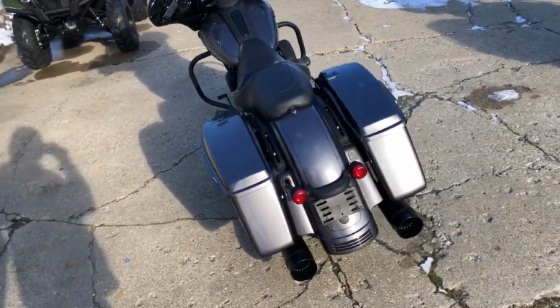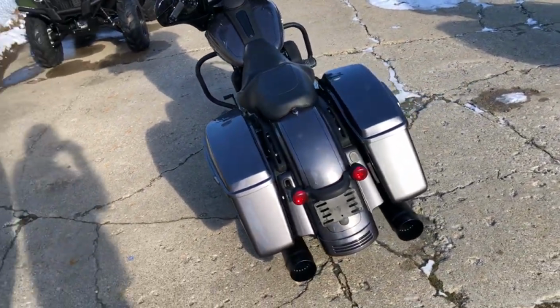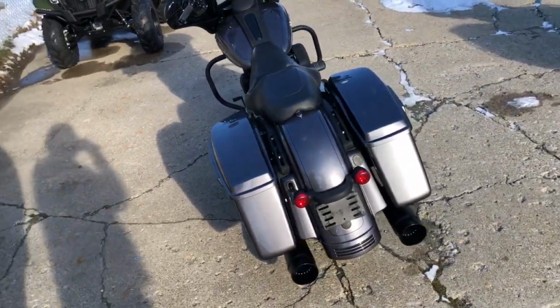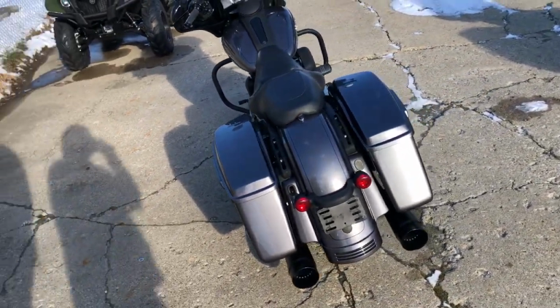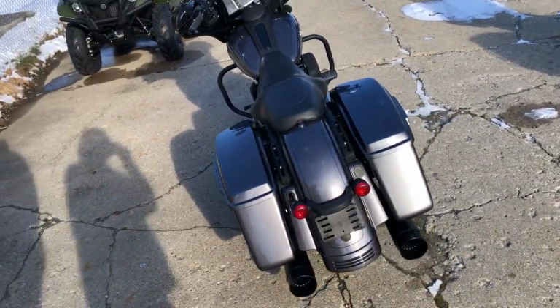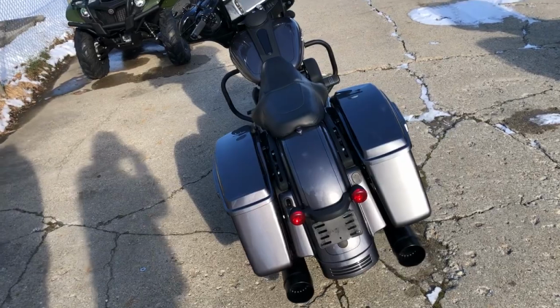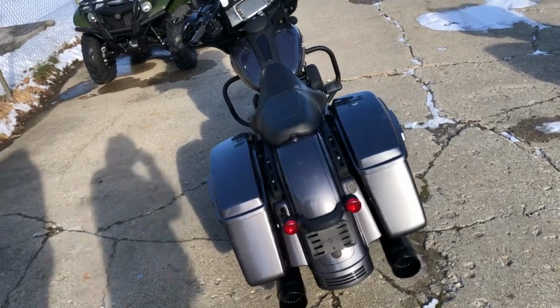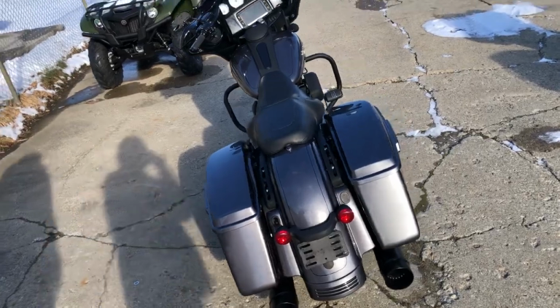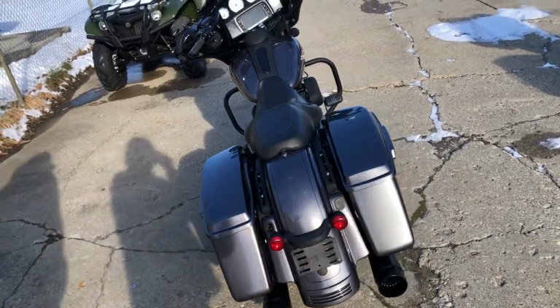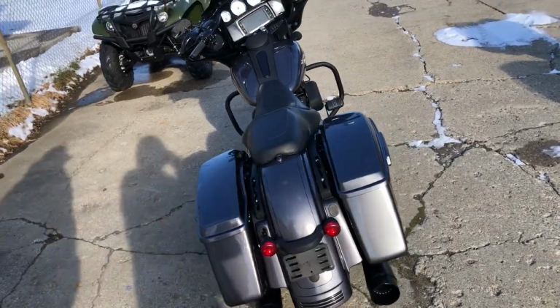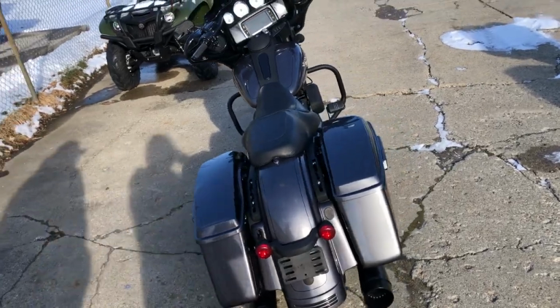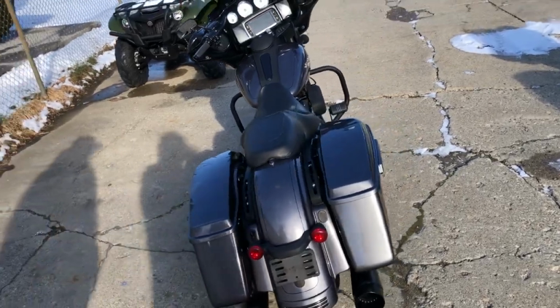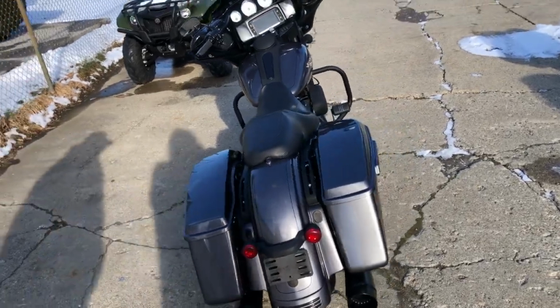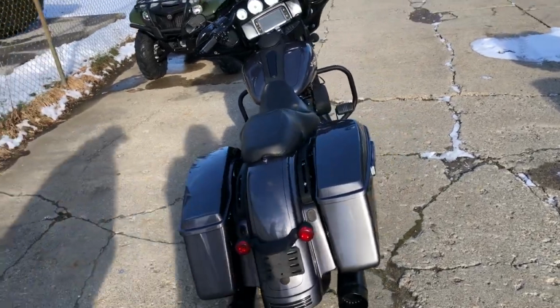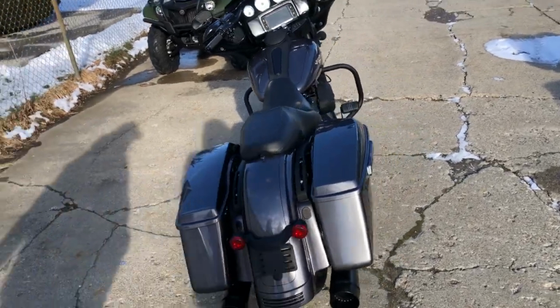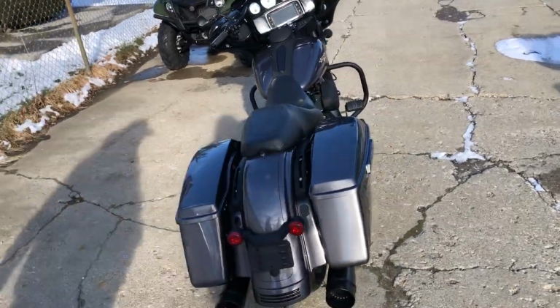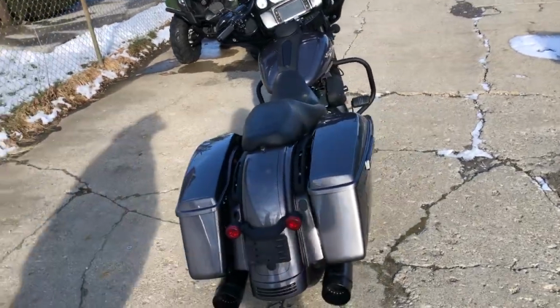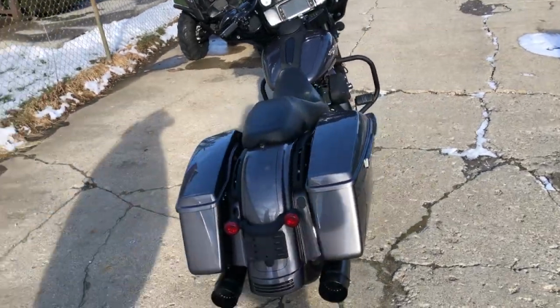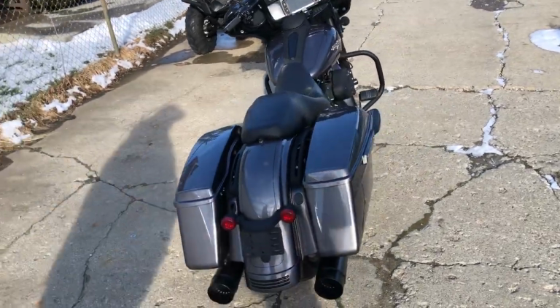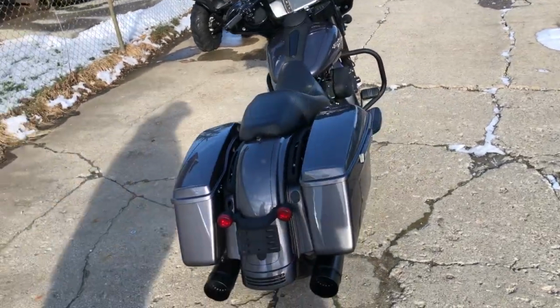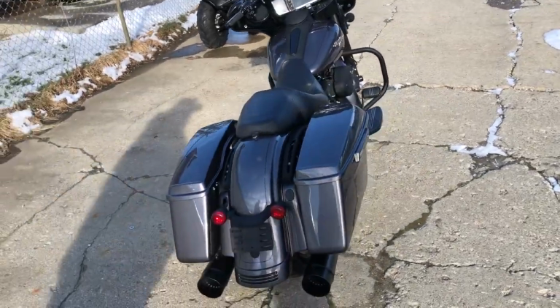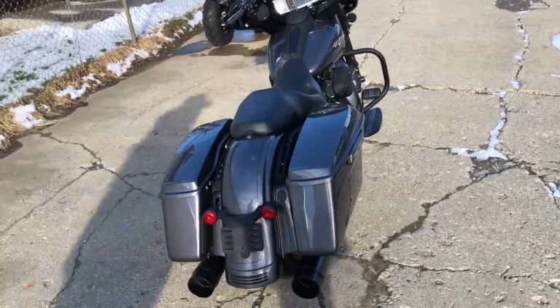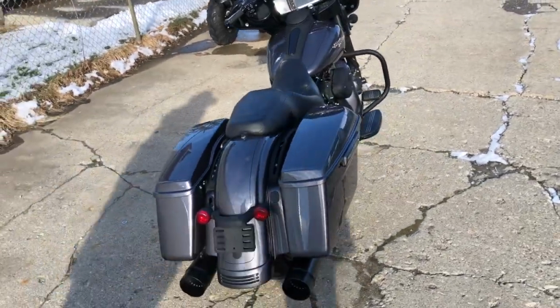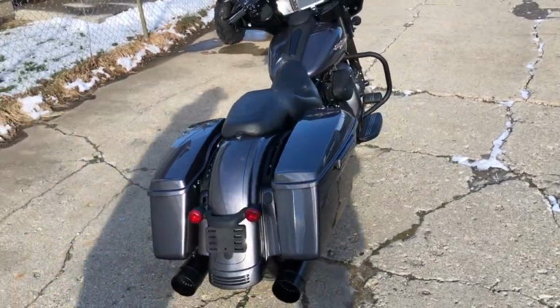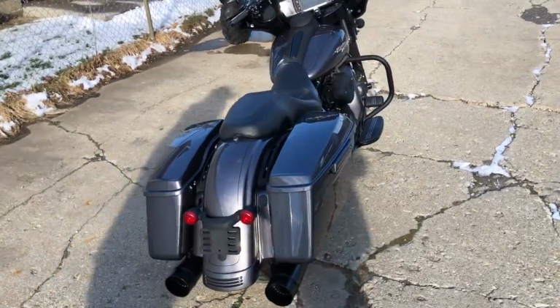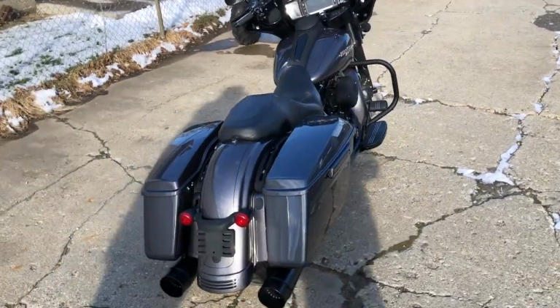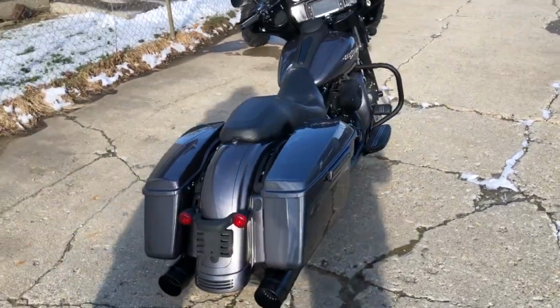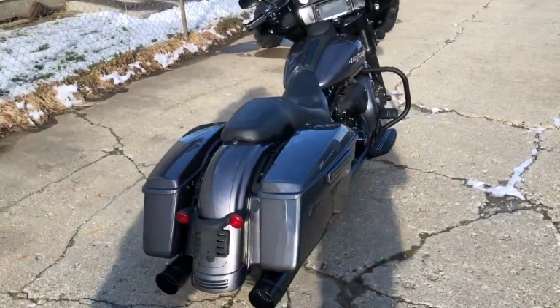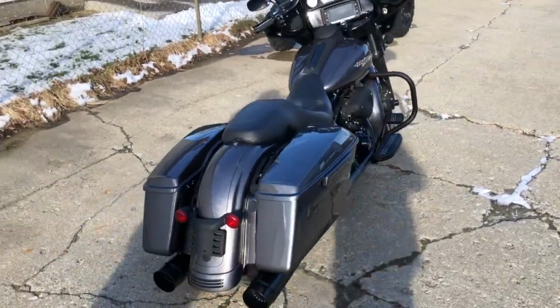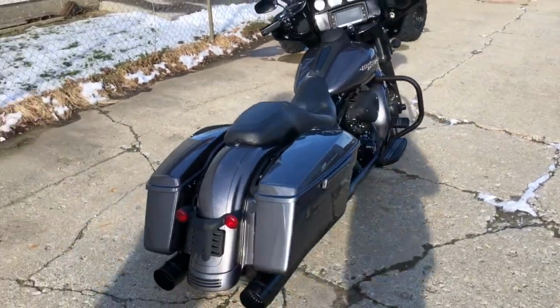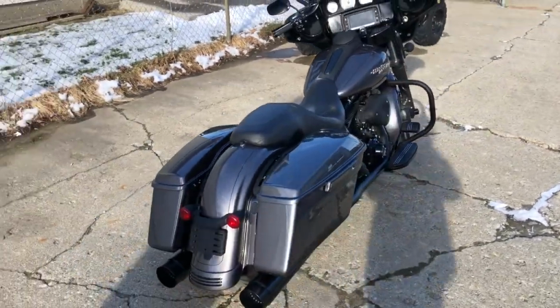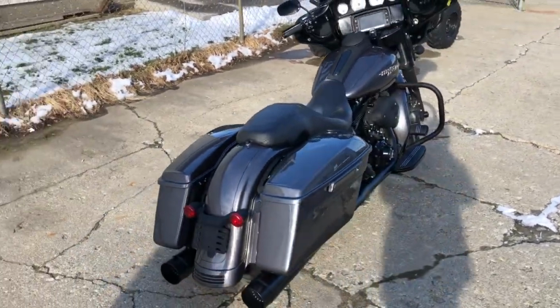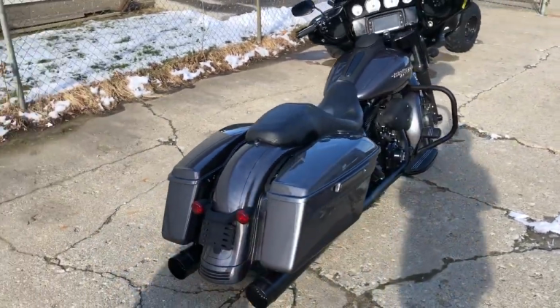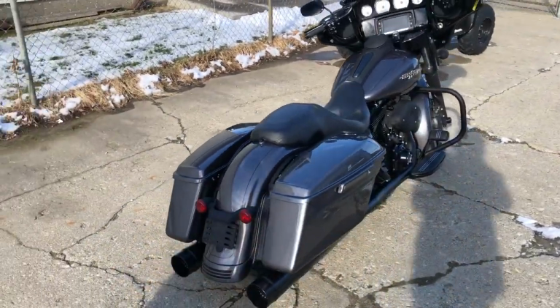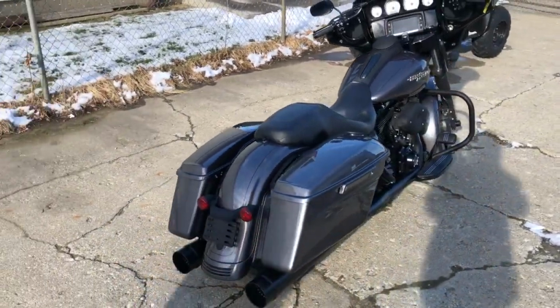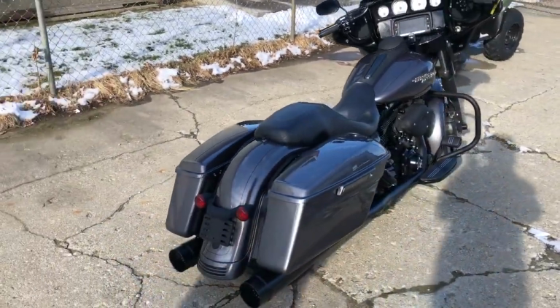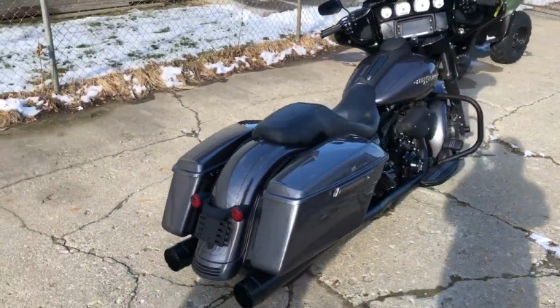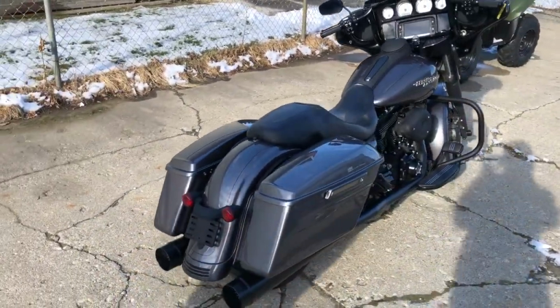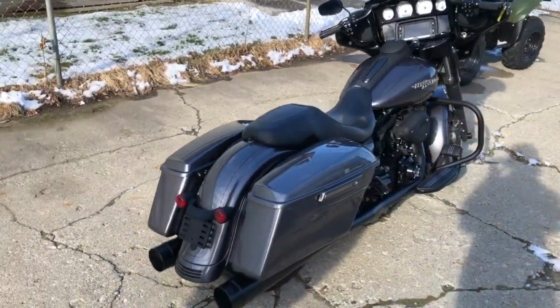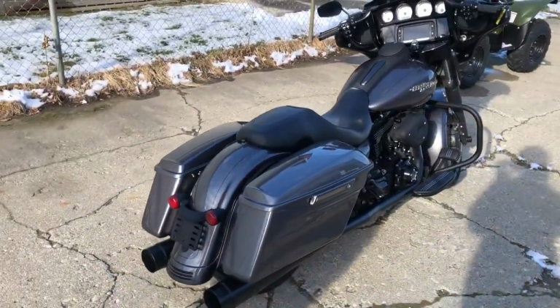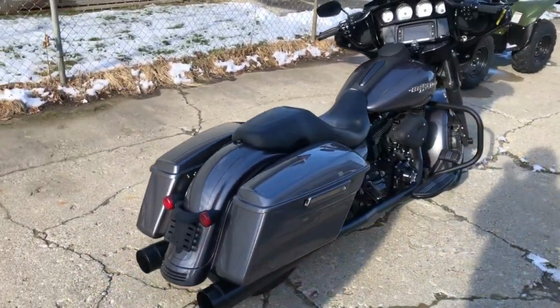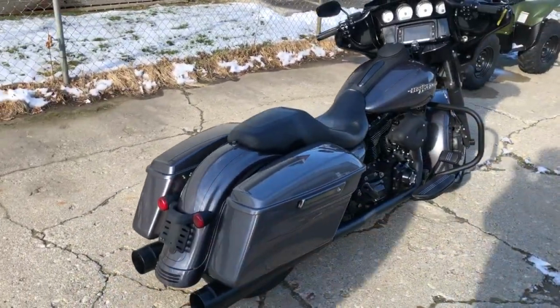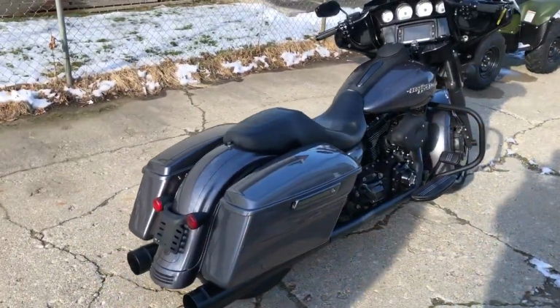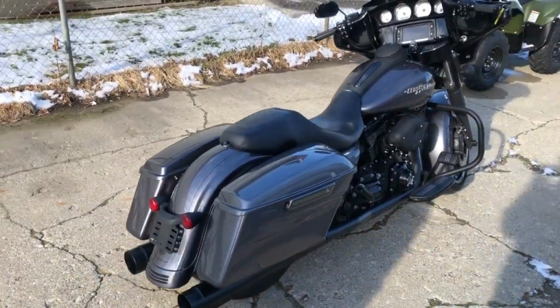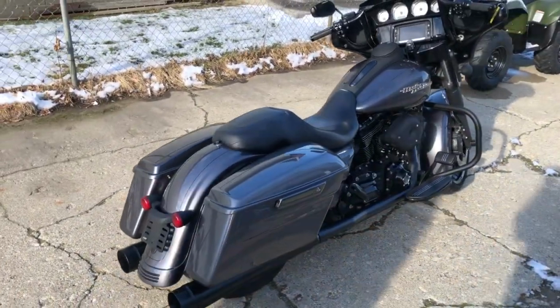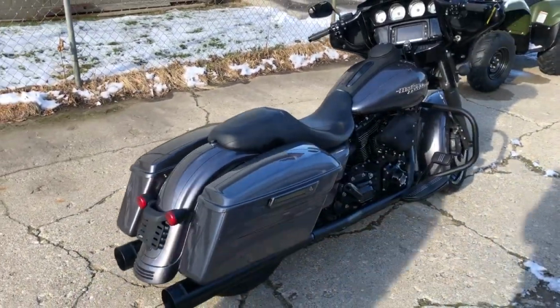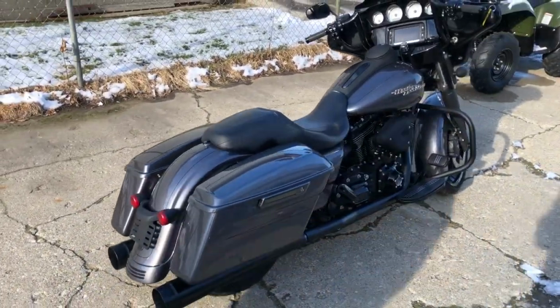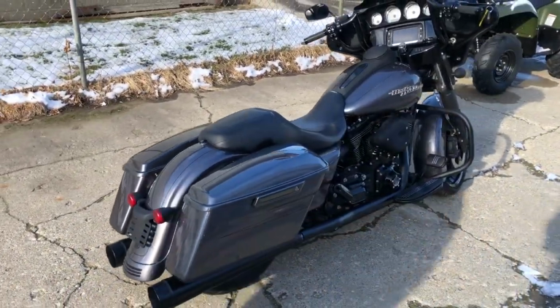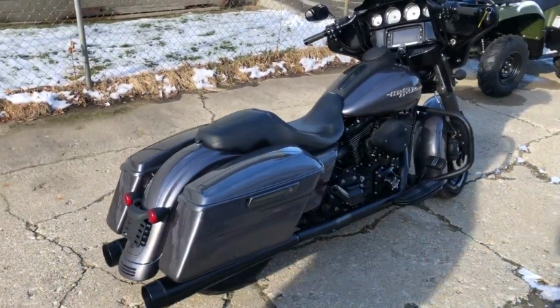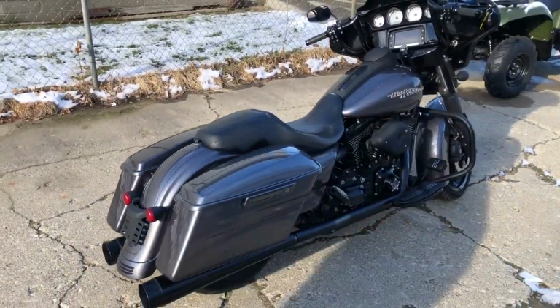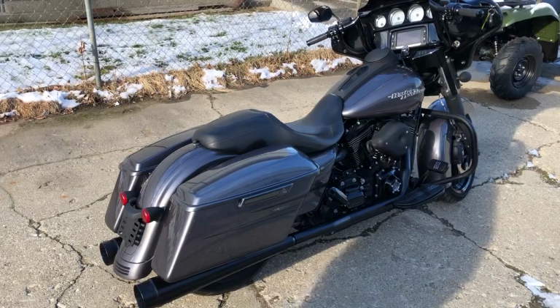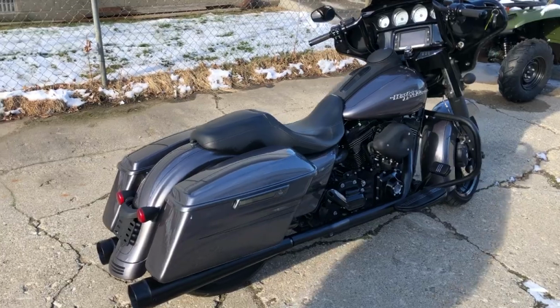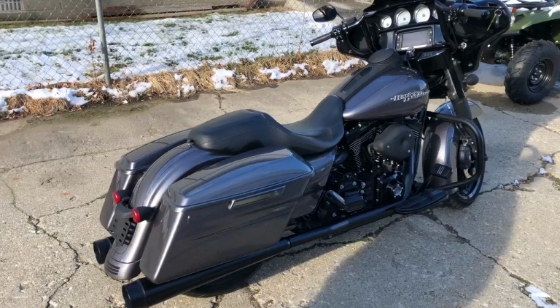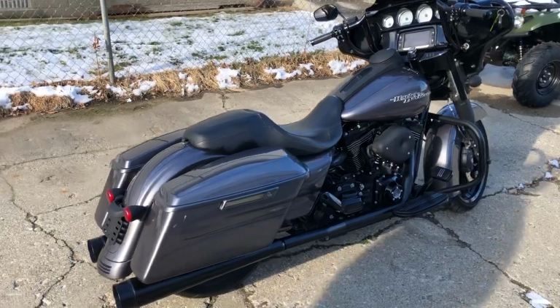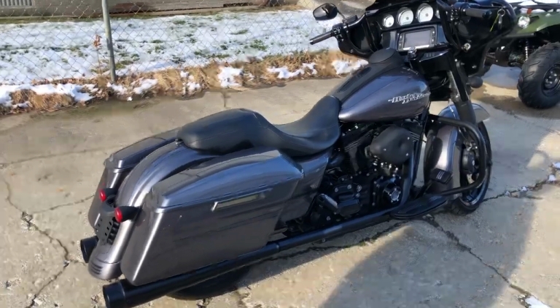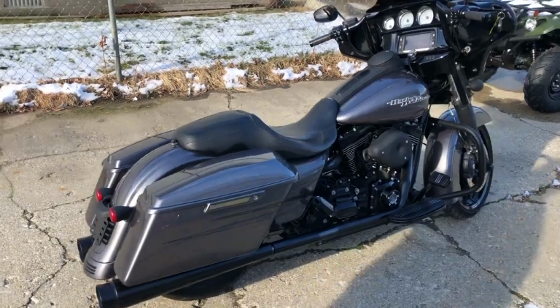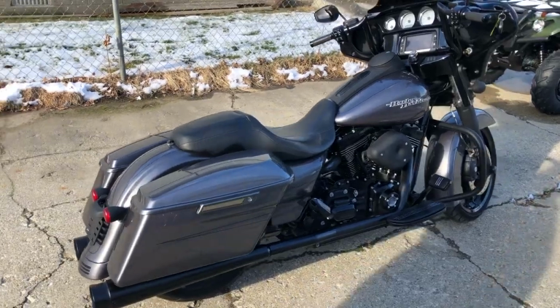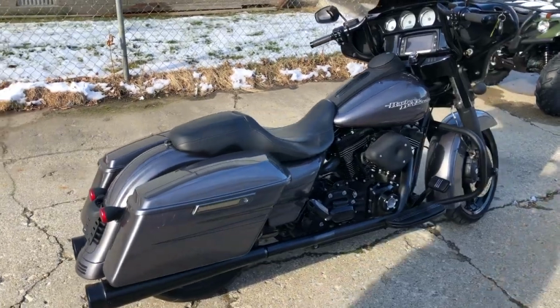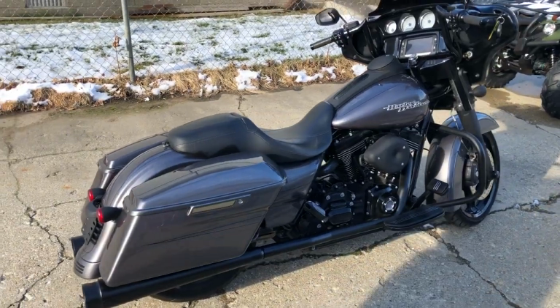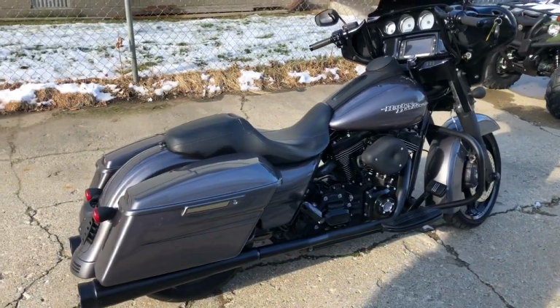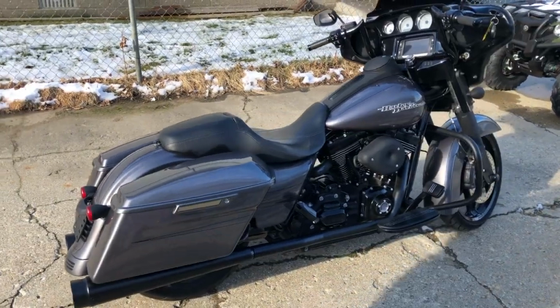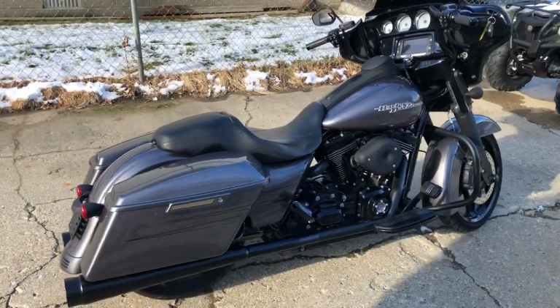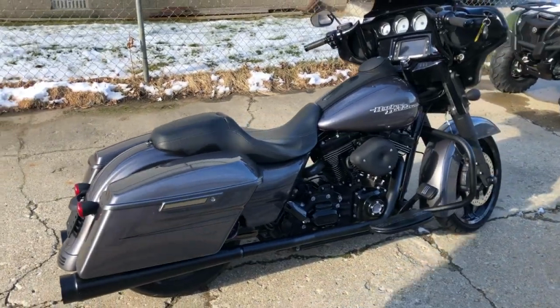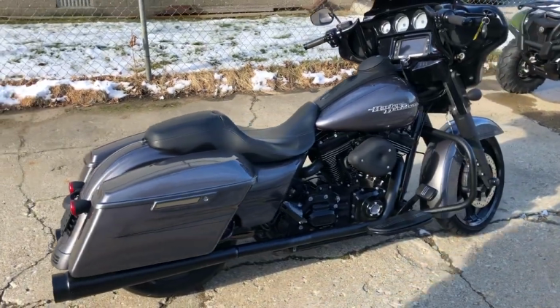Street Glide Special — it's going to turn heads everywhere you go. Give us a call, 810-648-9500.